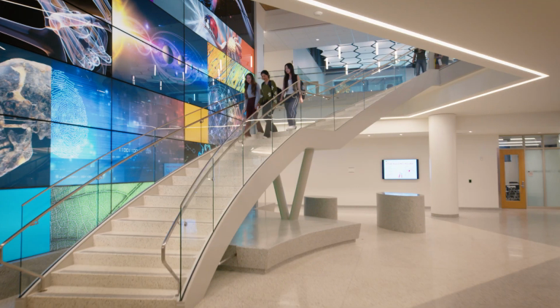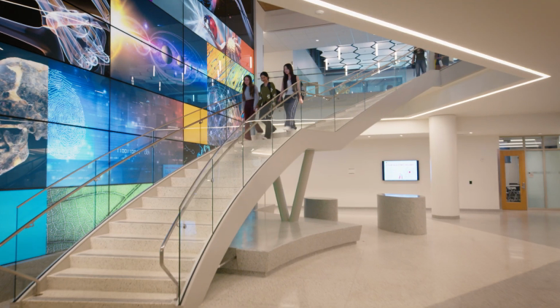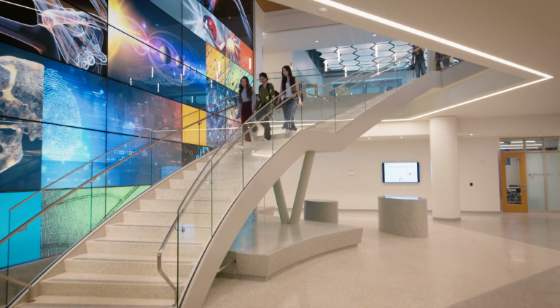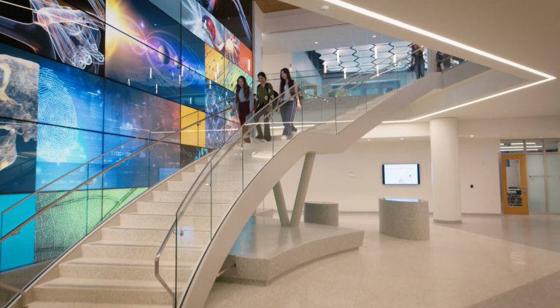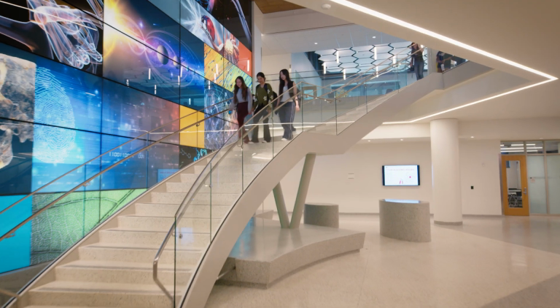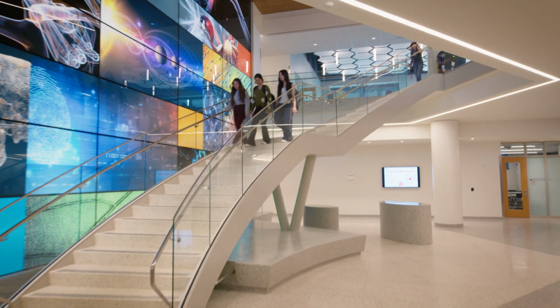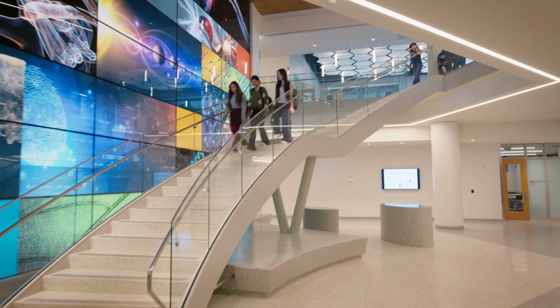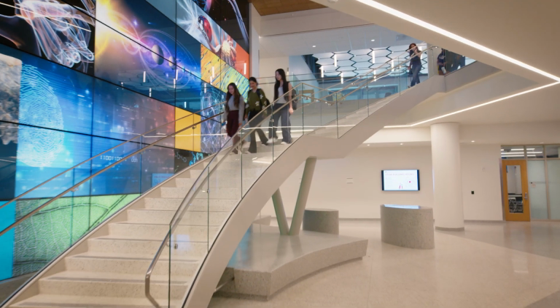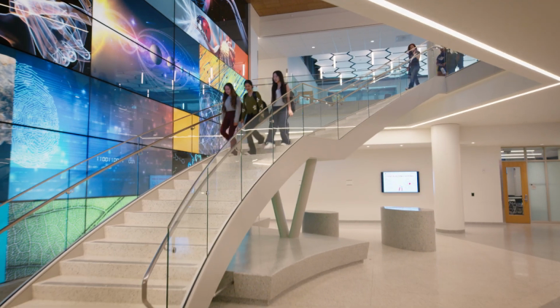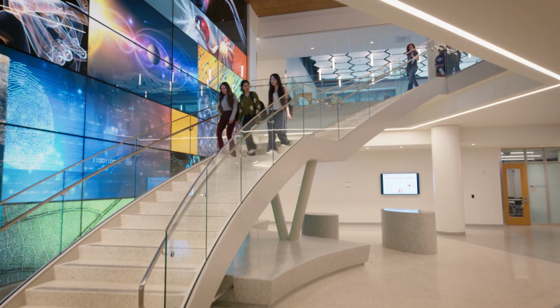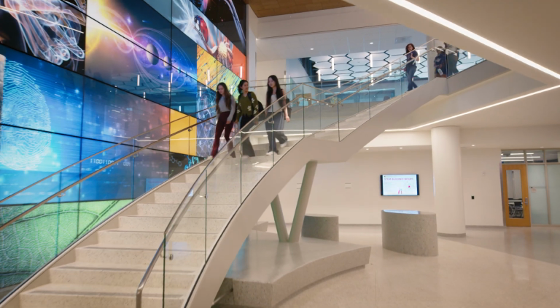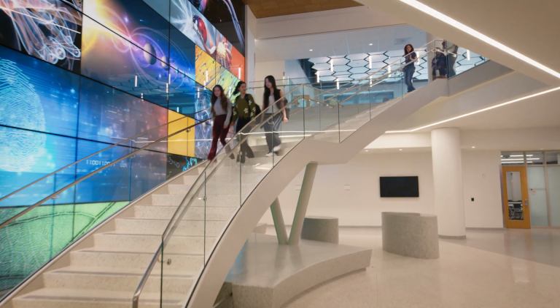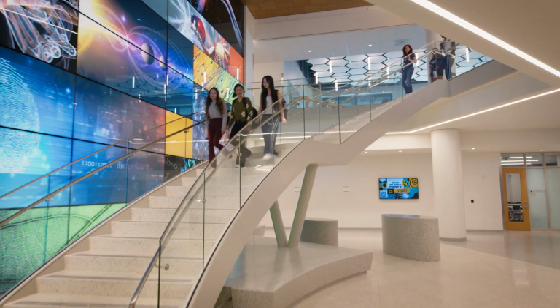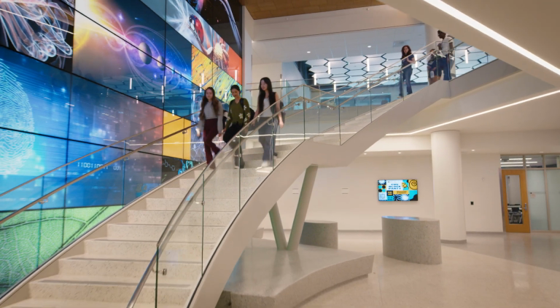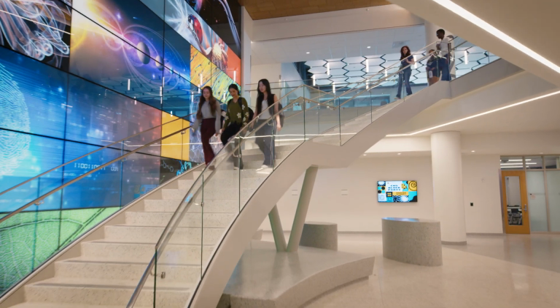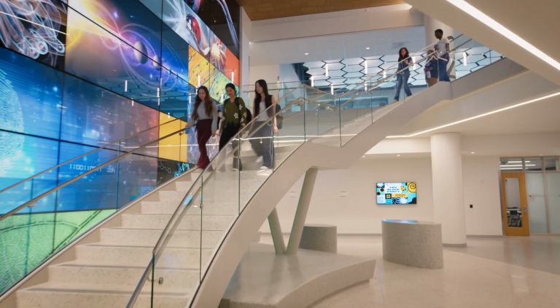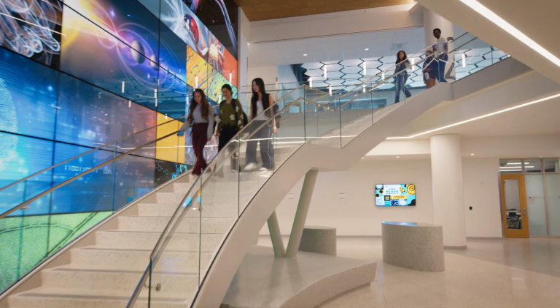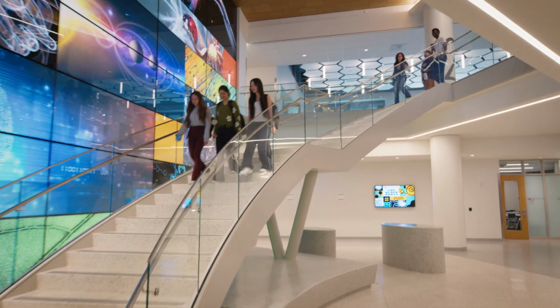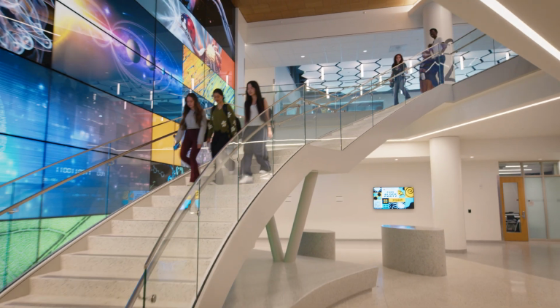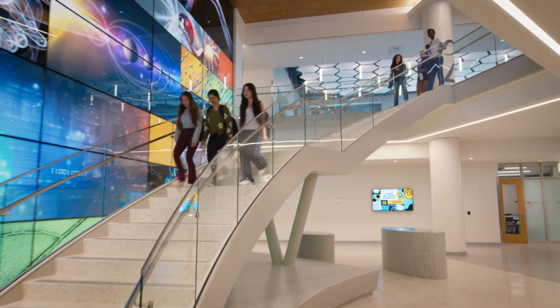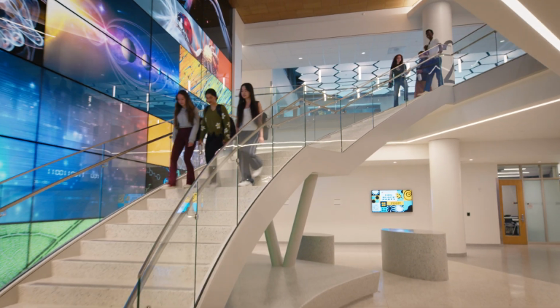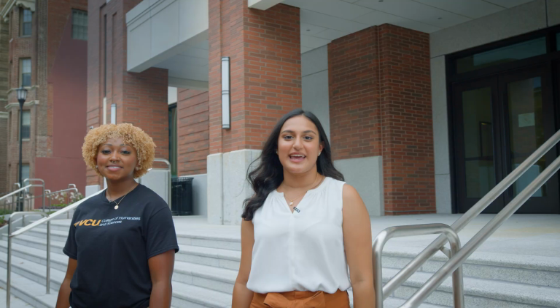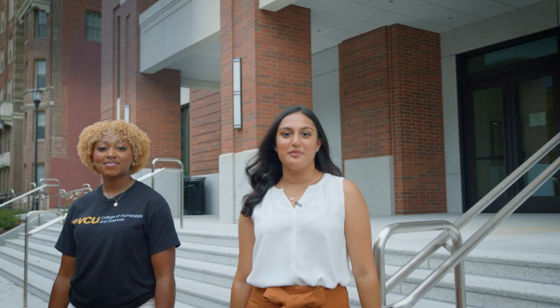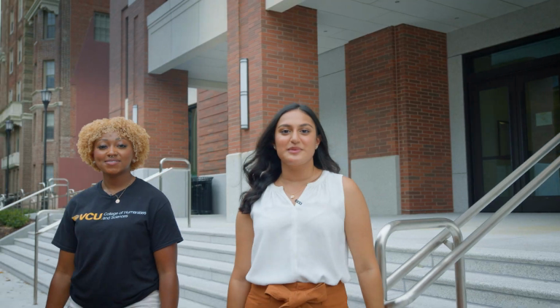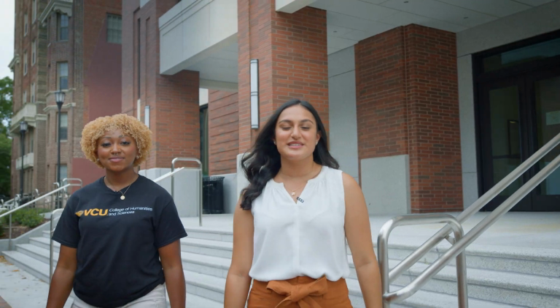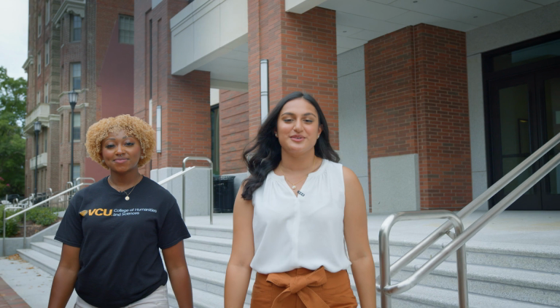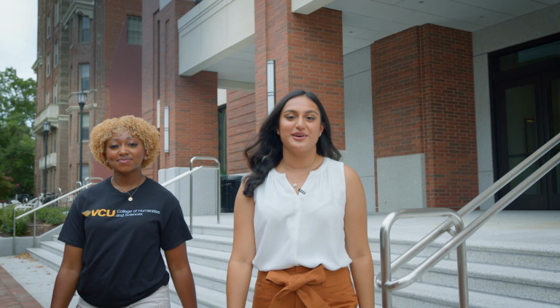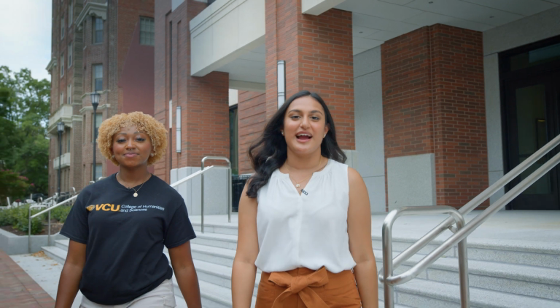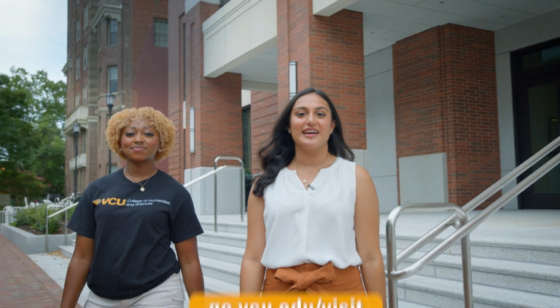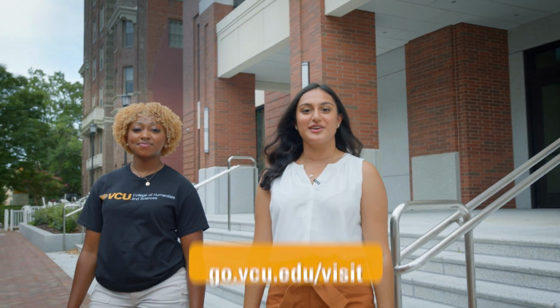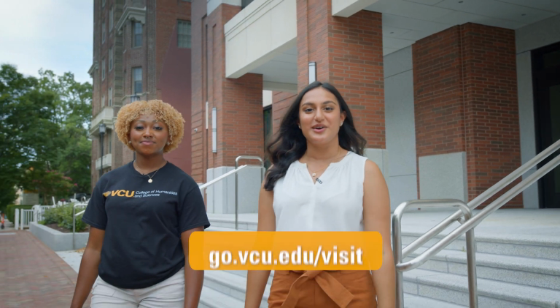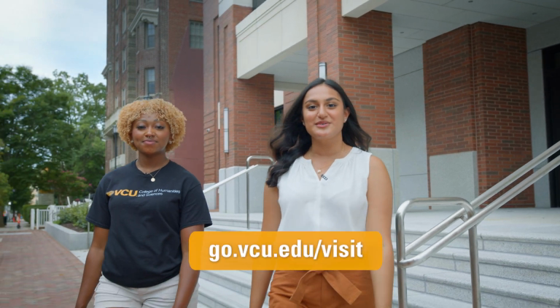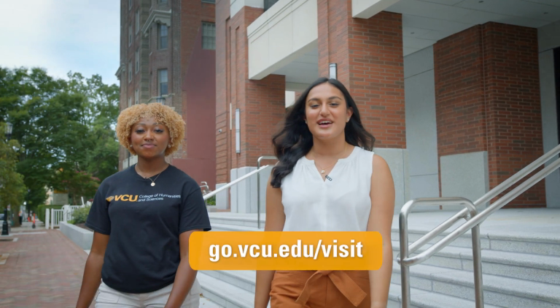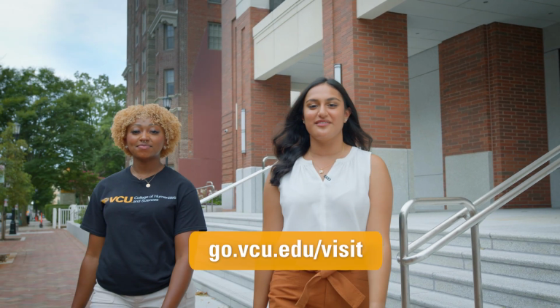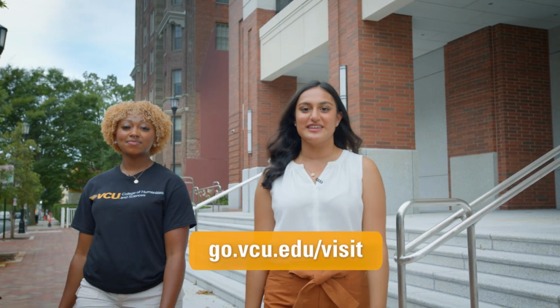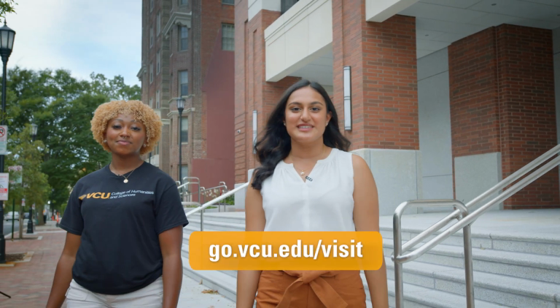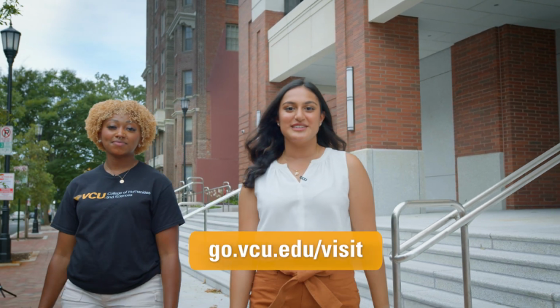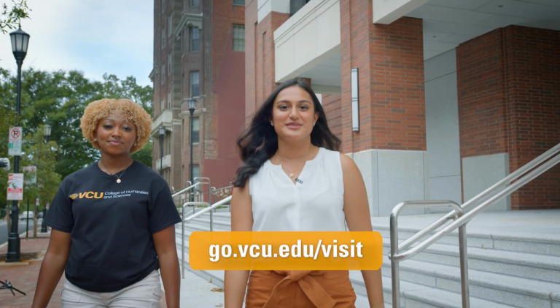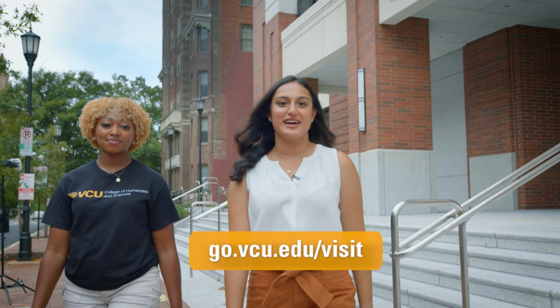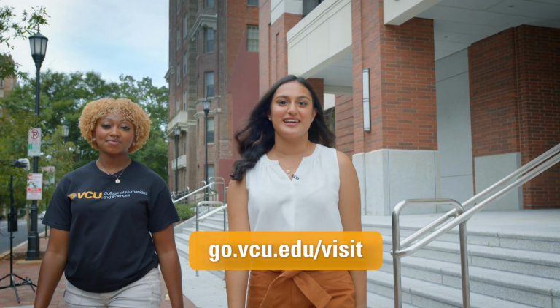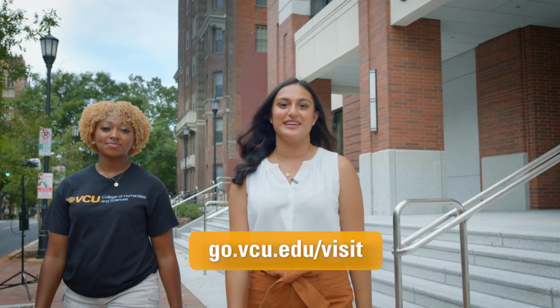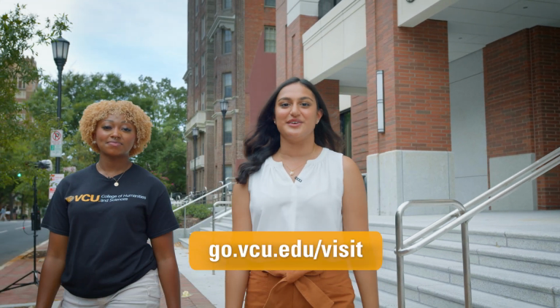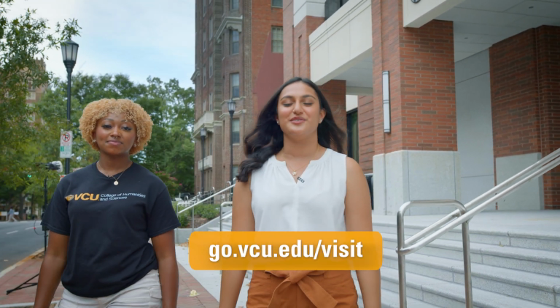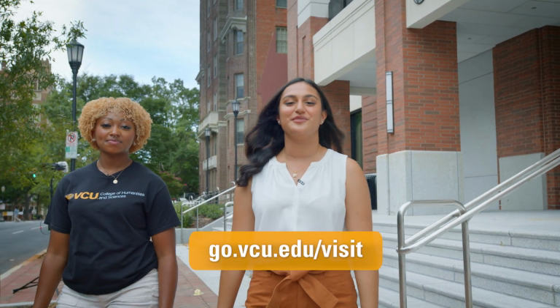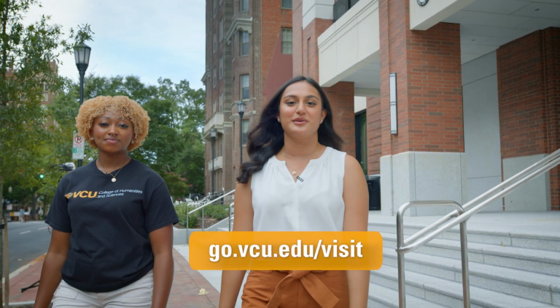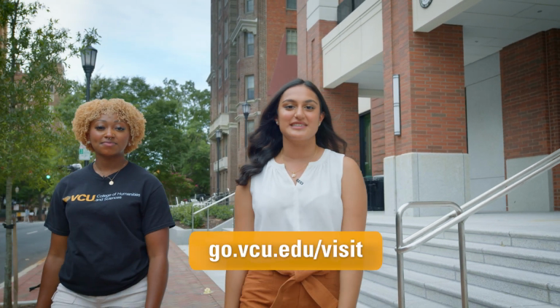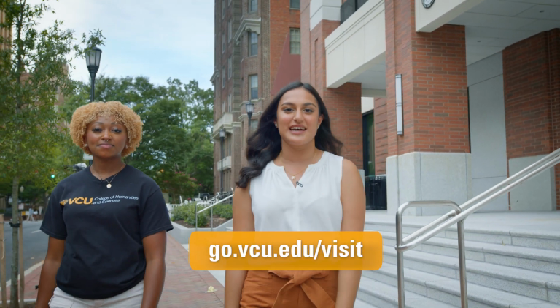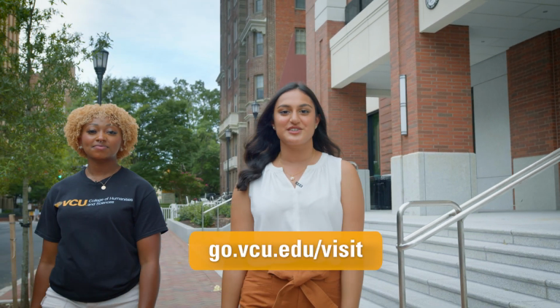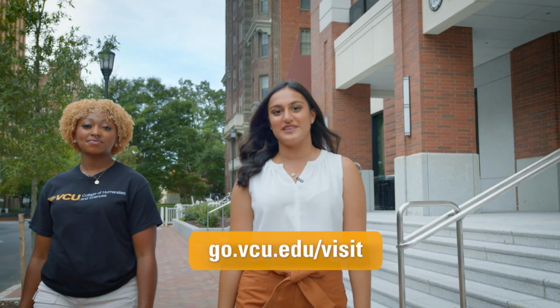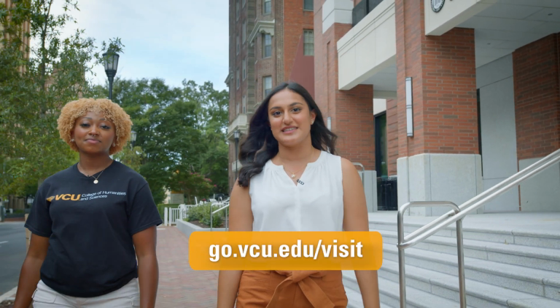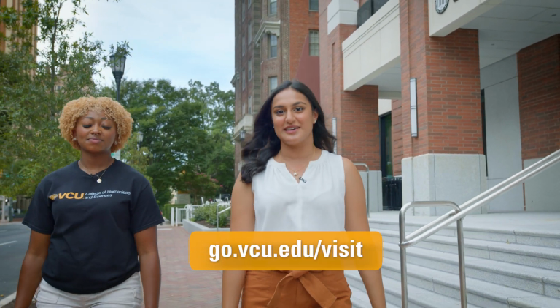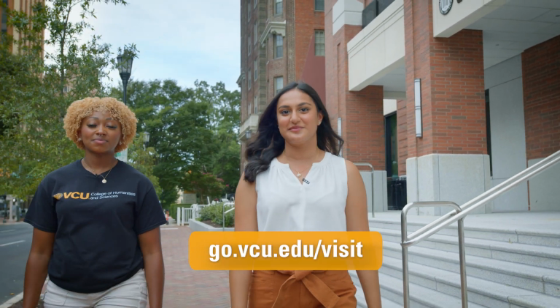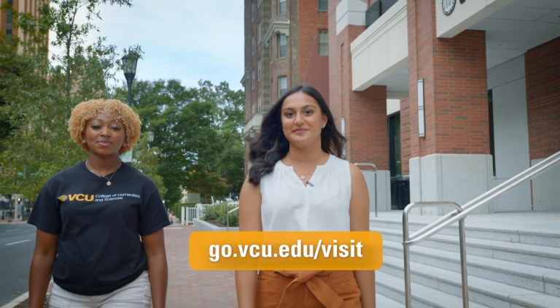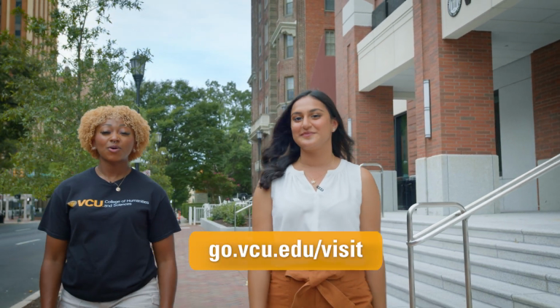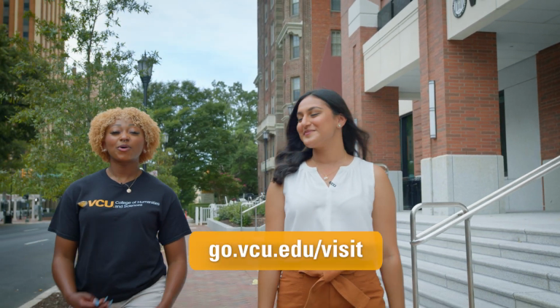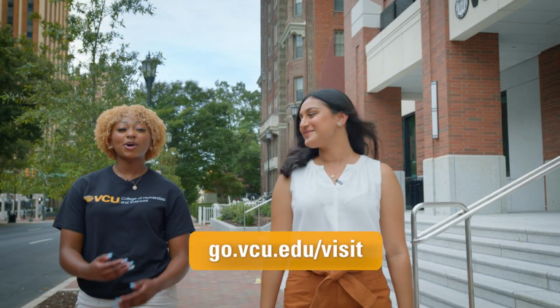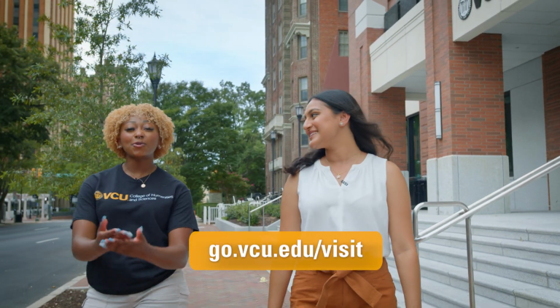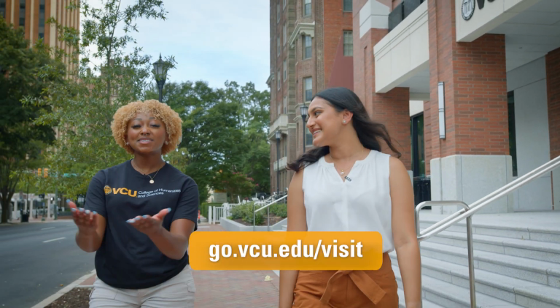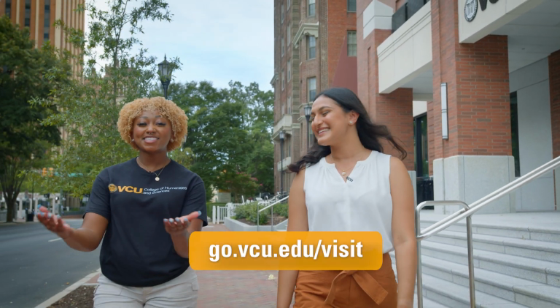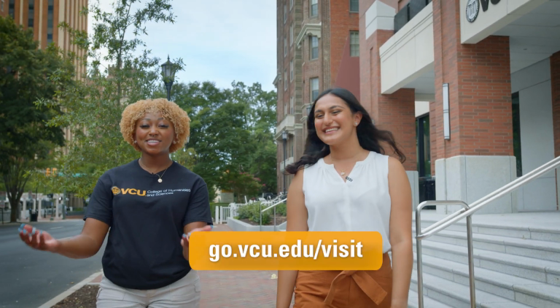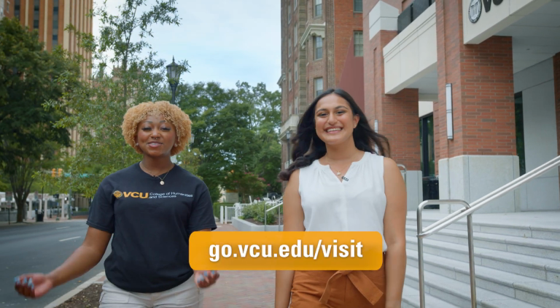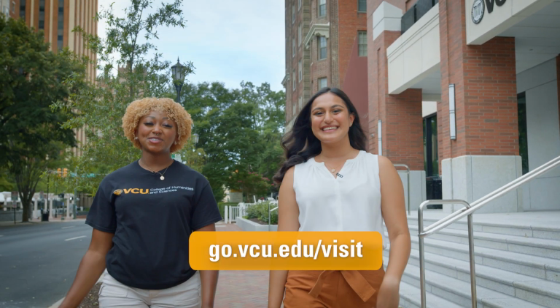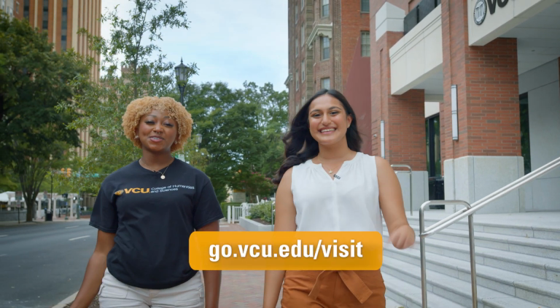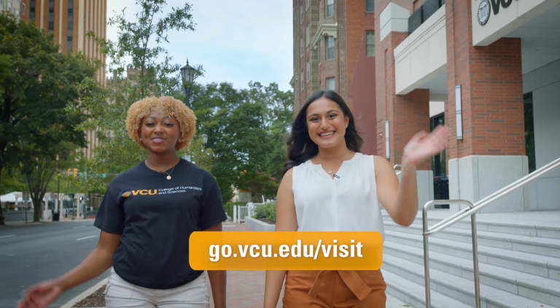You can visit this space in person by scheduling a campus tour at go.vcu.edu/visit. We hope to see you soon.